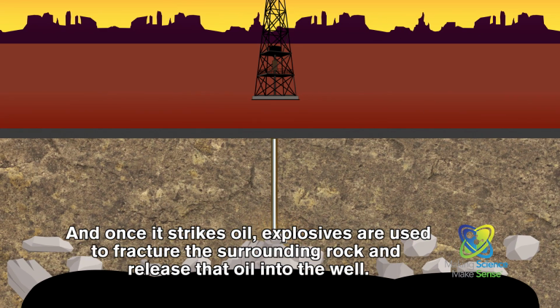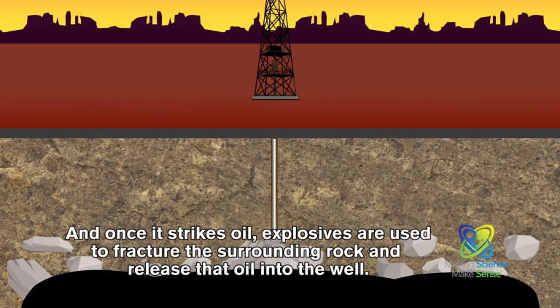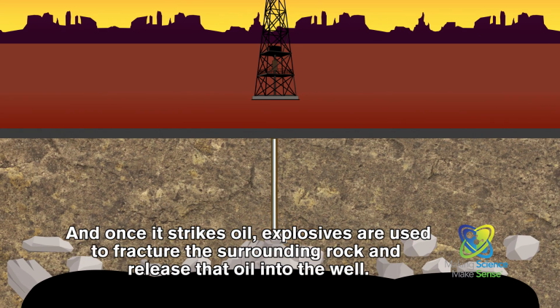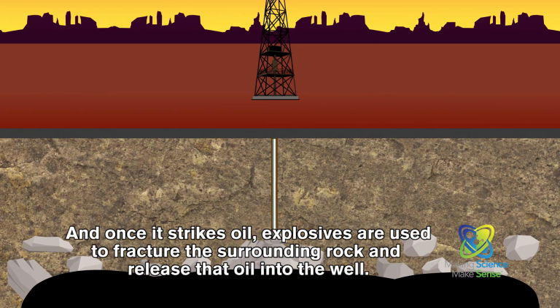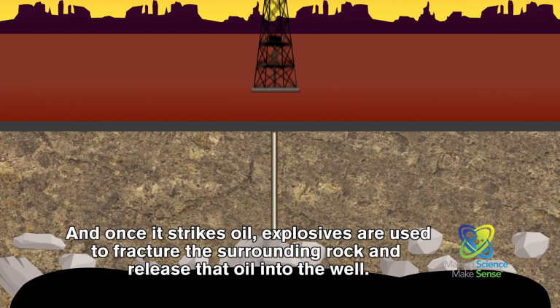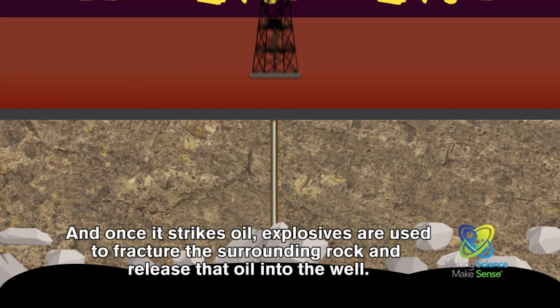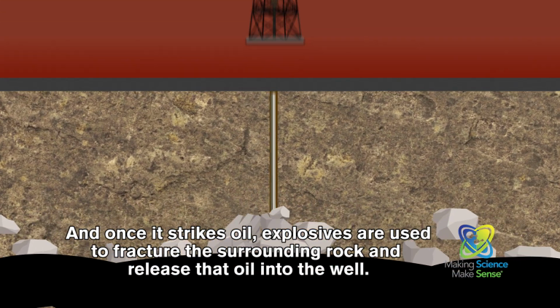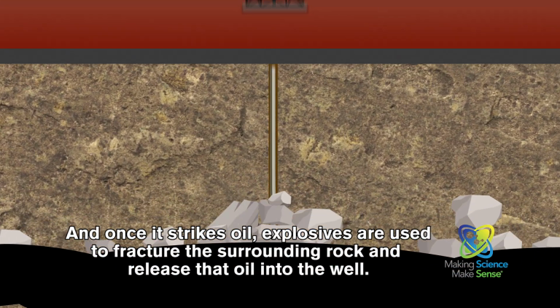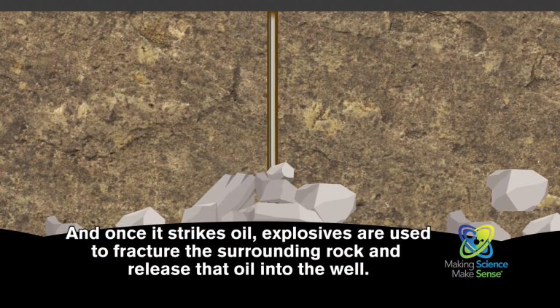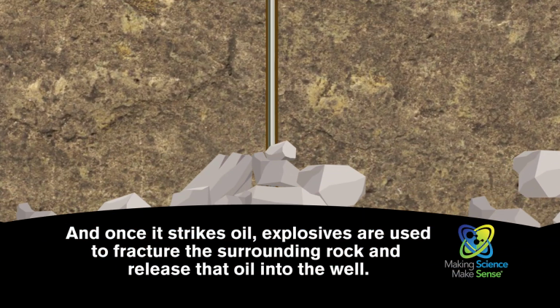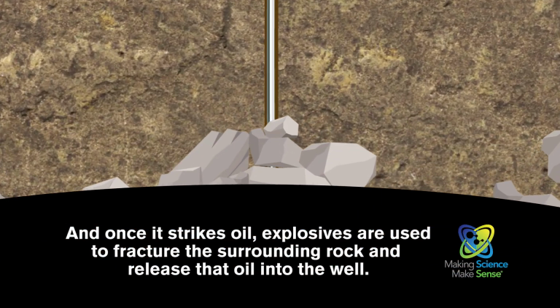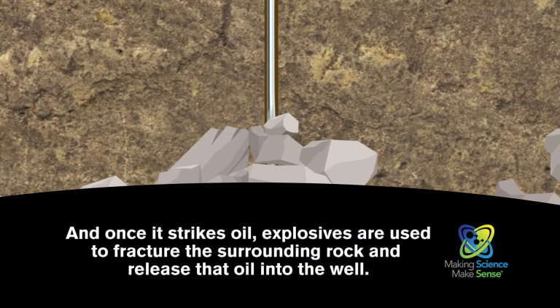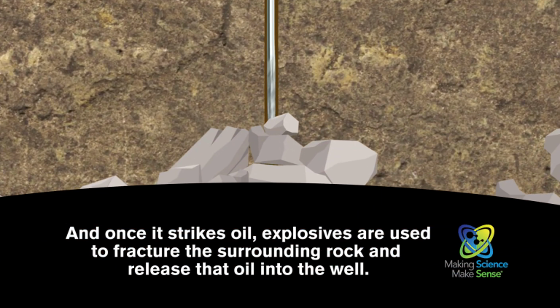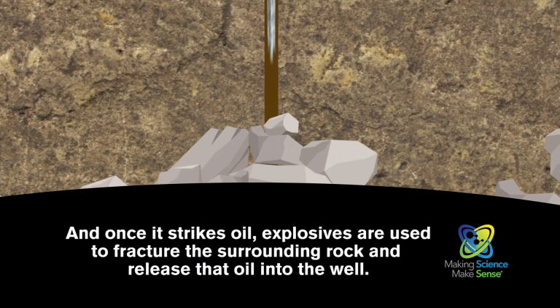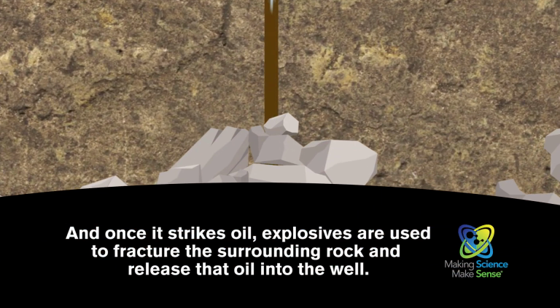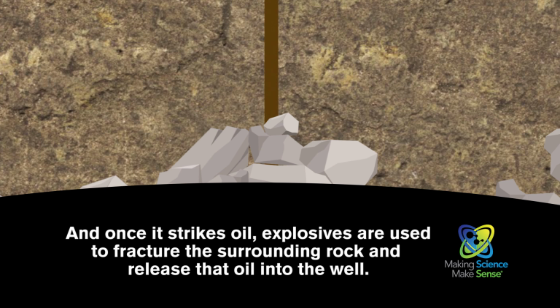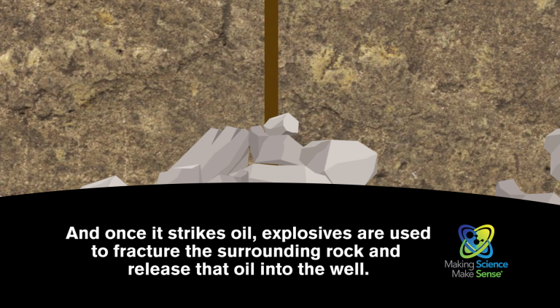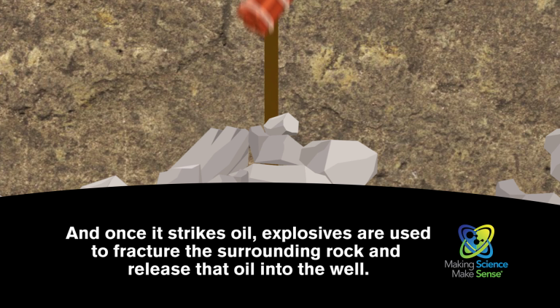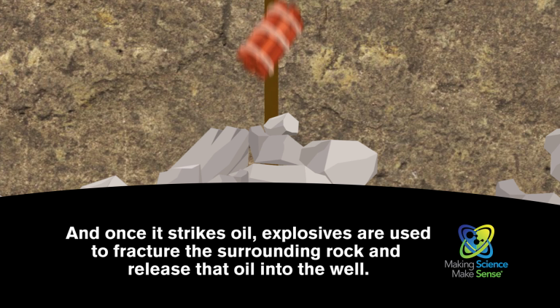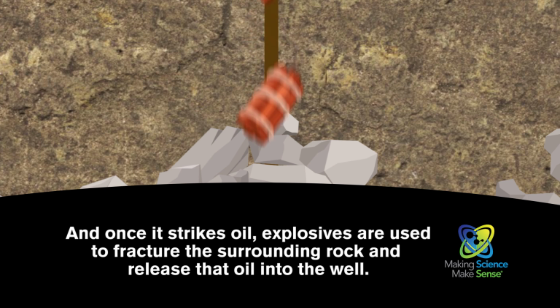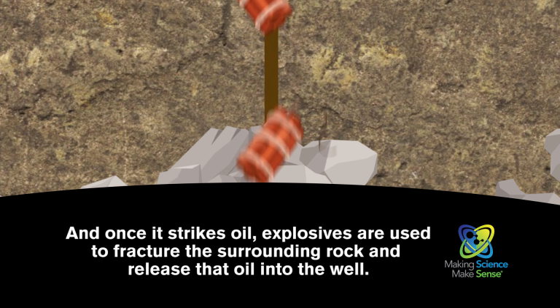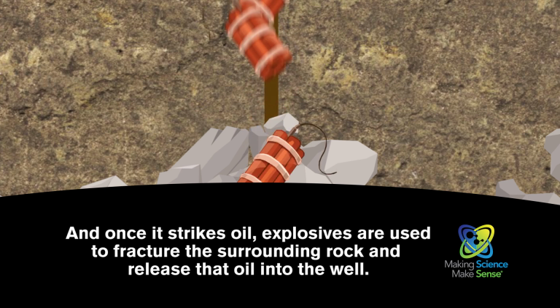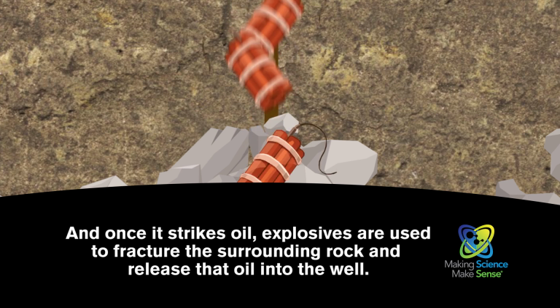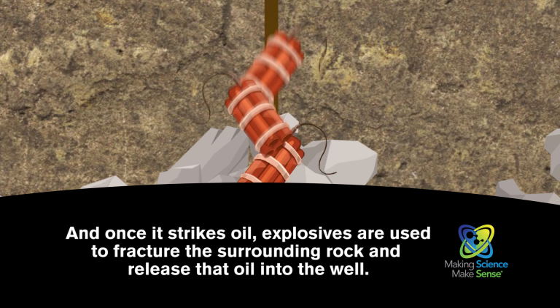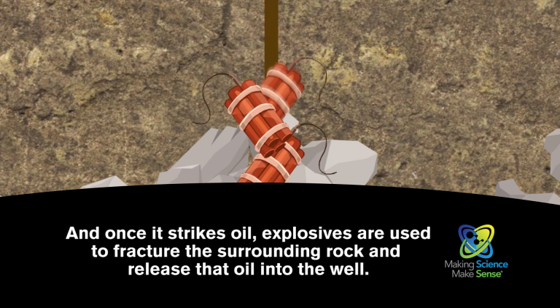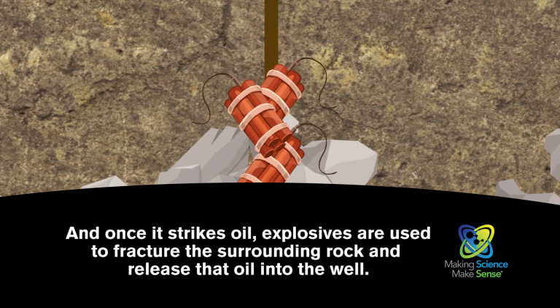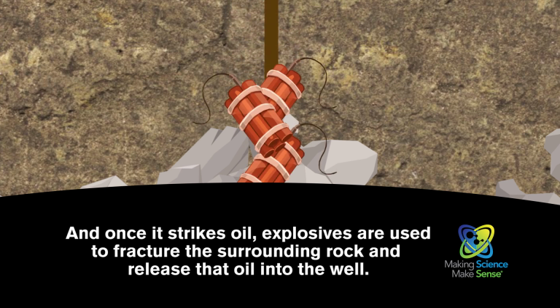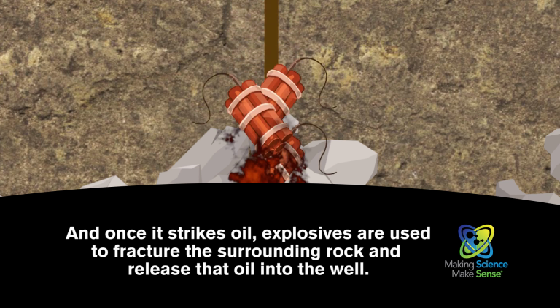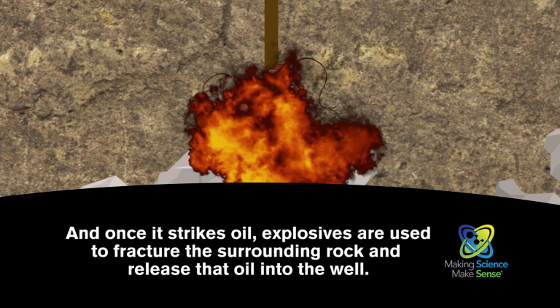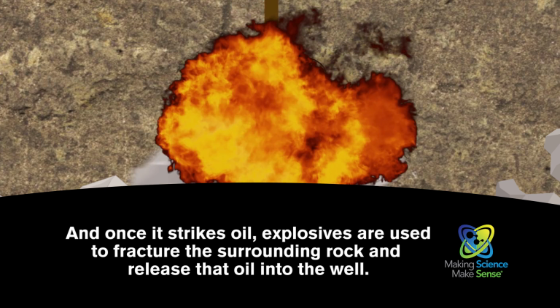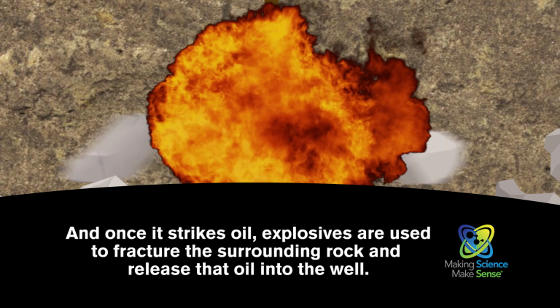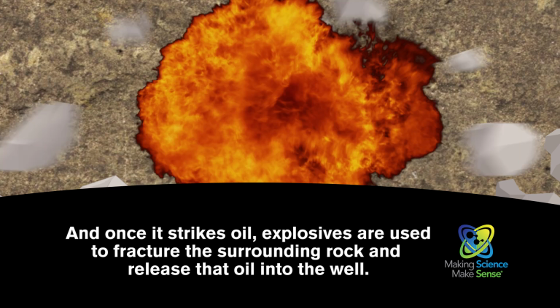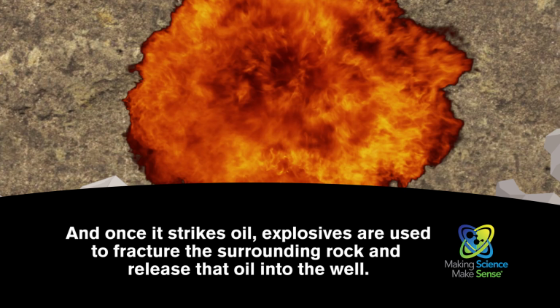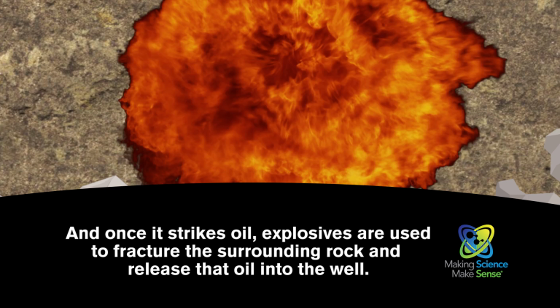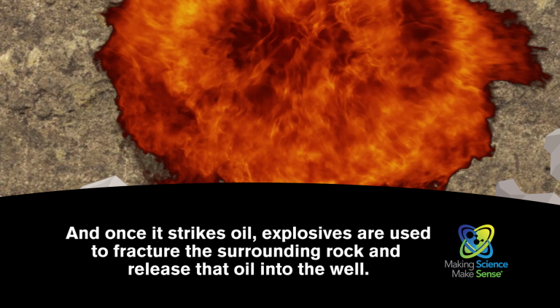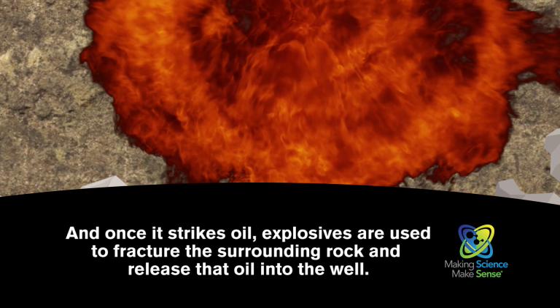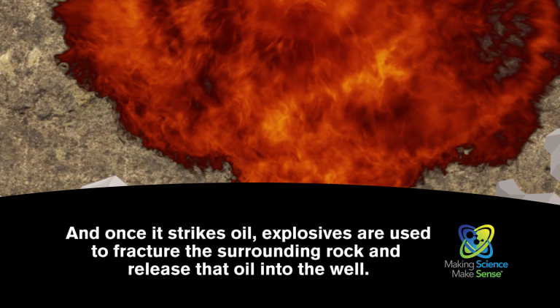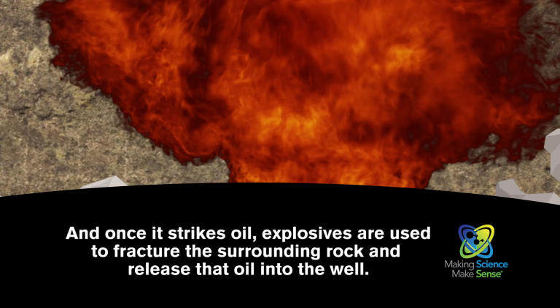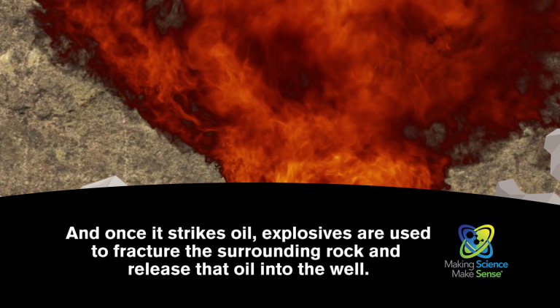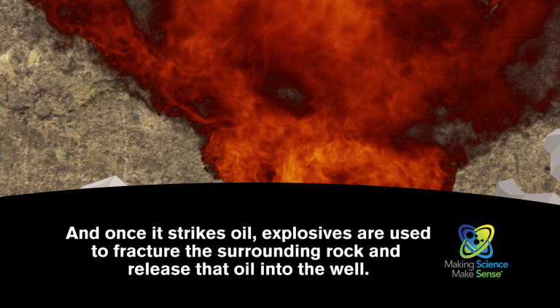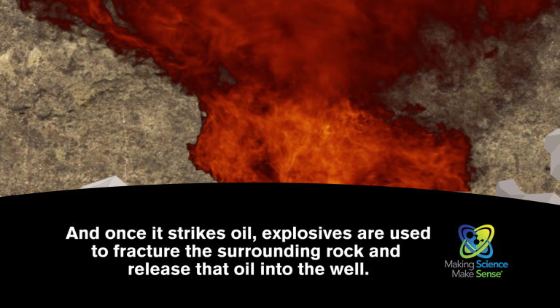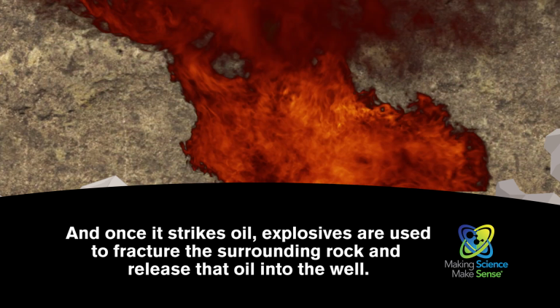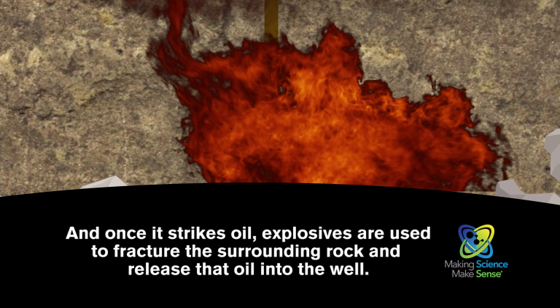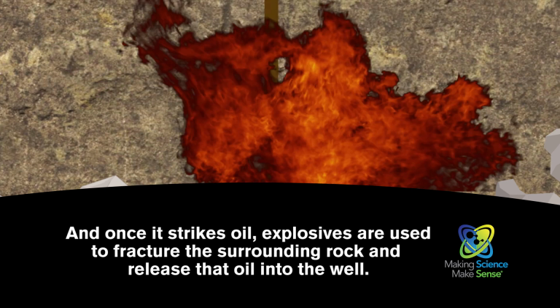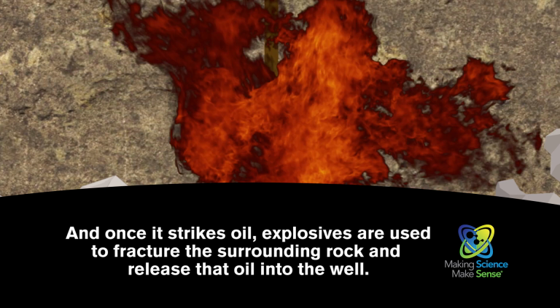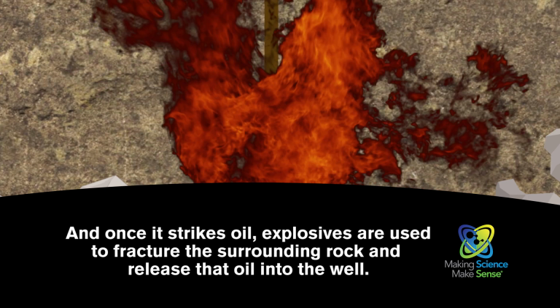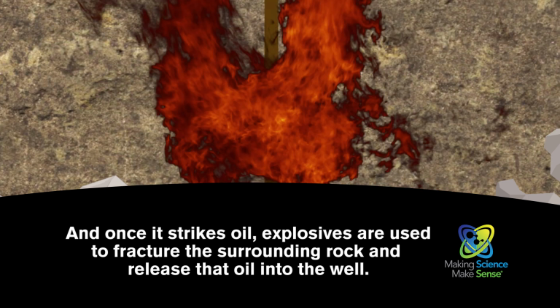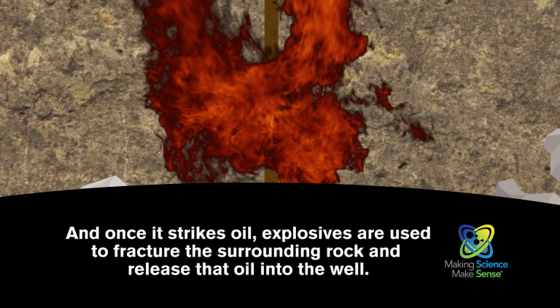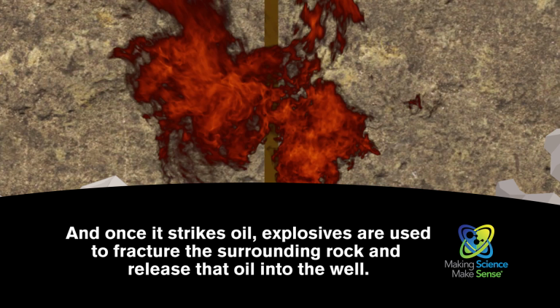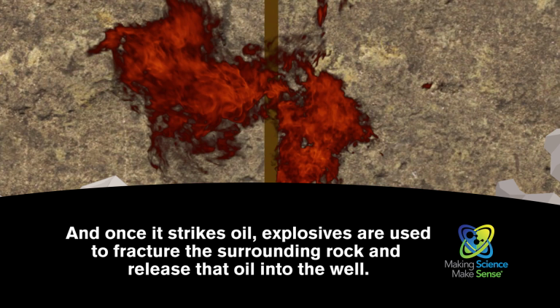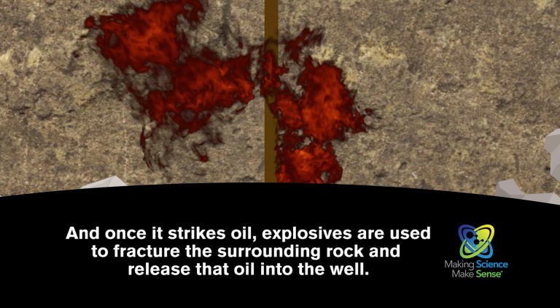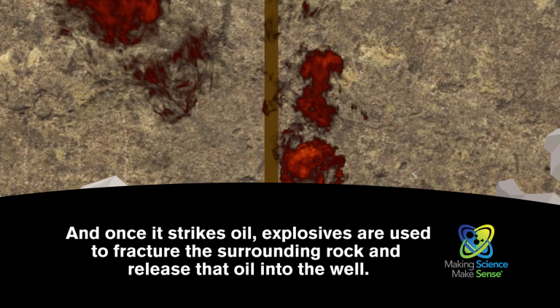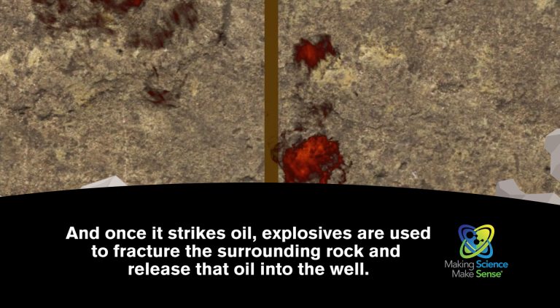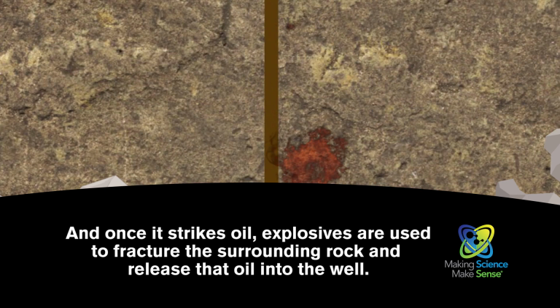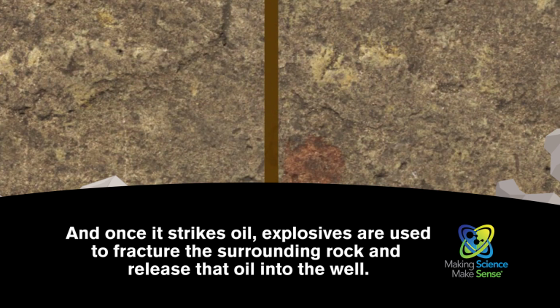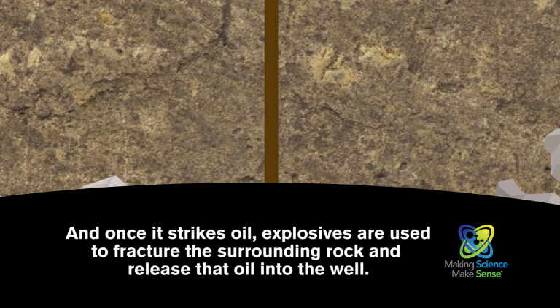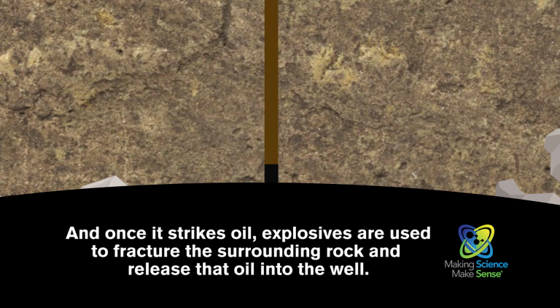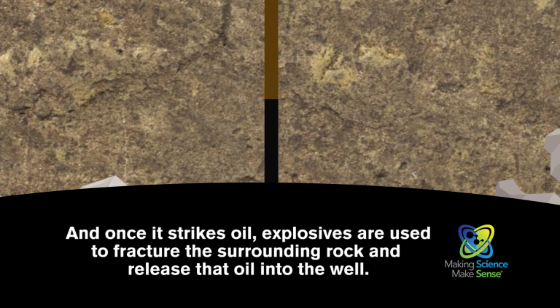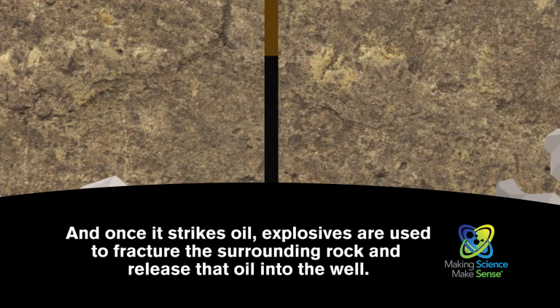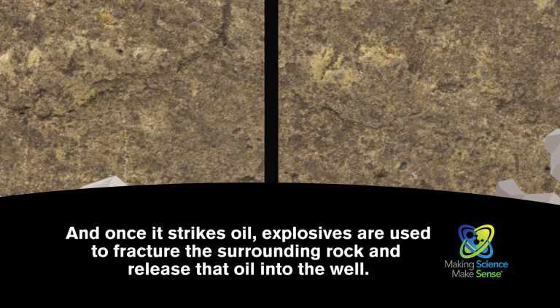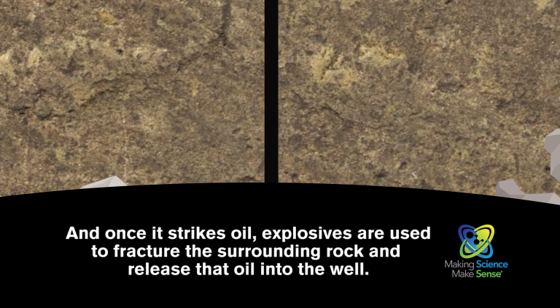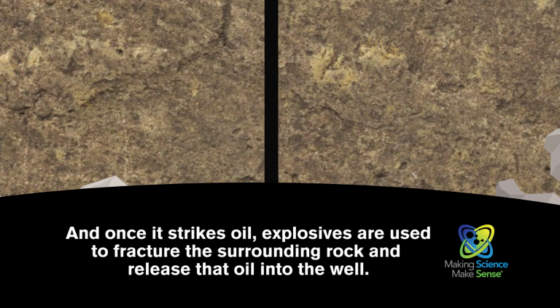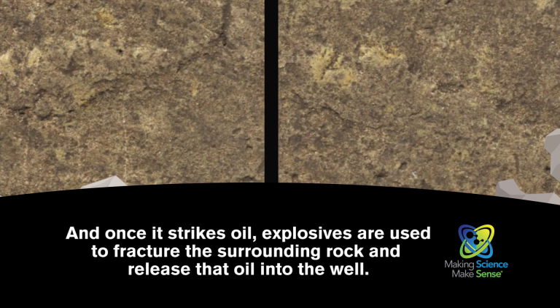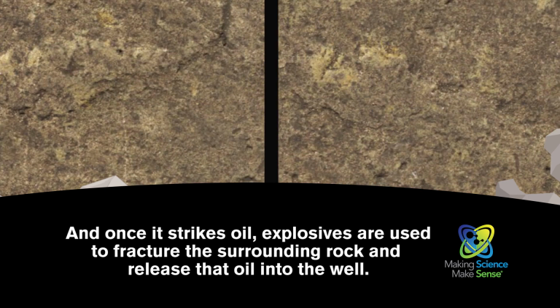And once it strikes oil, explosives are used to fracture the surrounding rock and release that oil into the well.